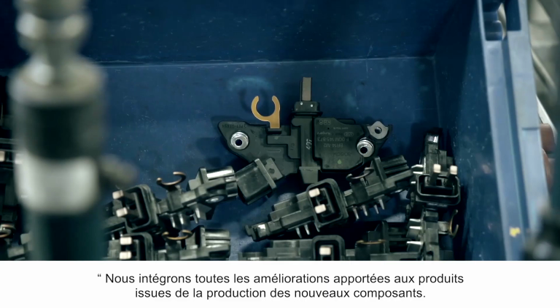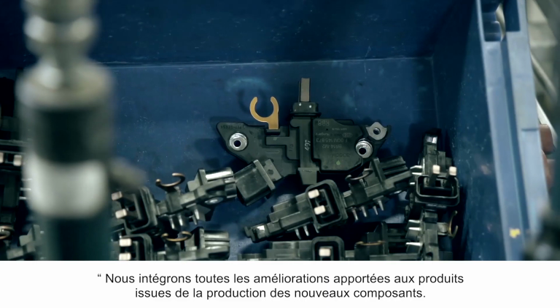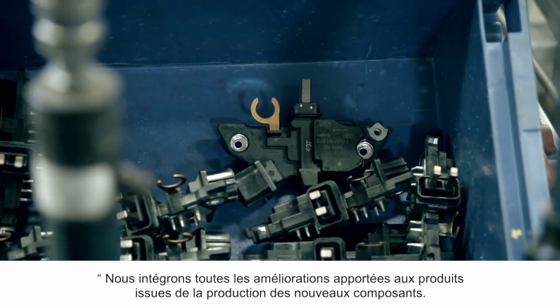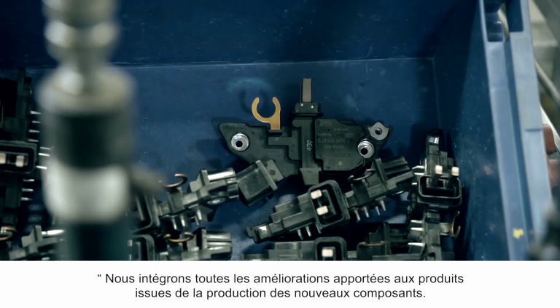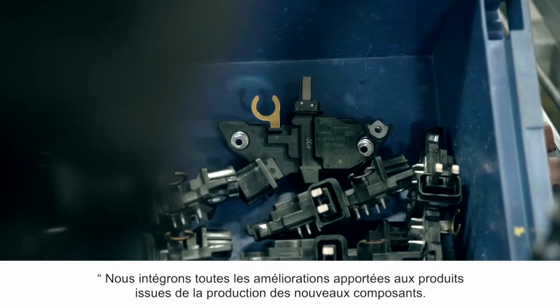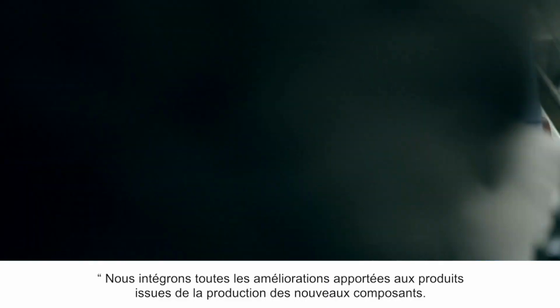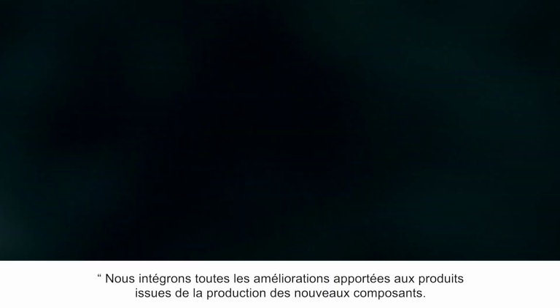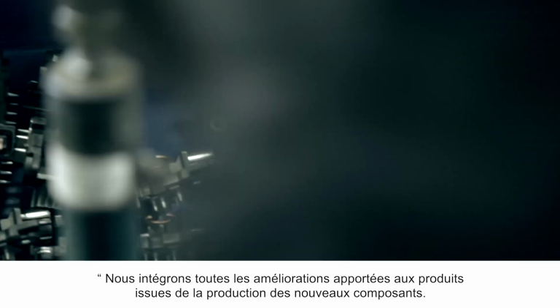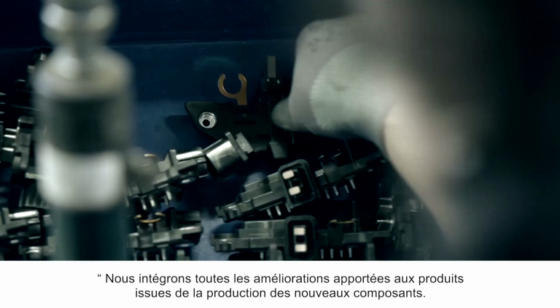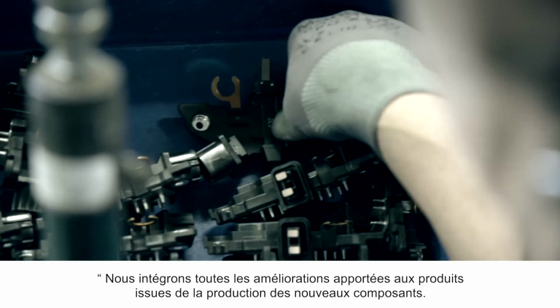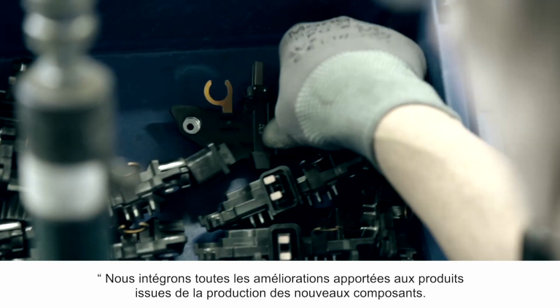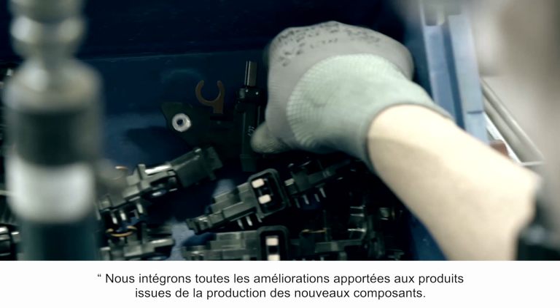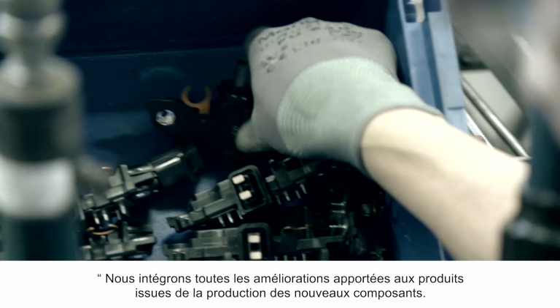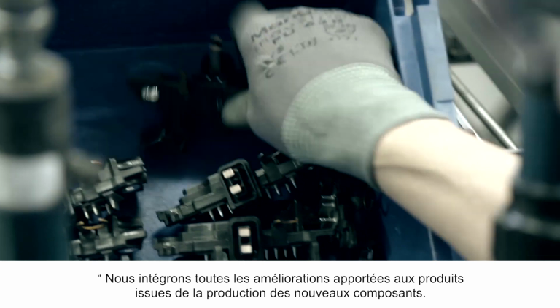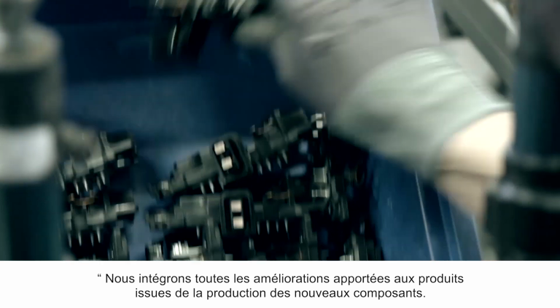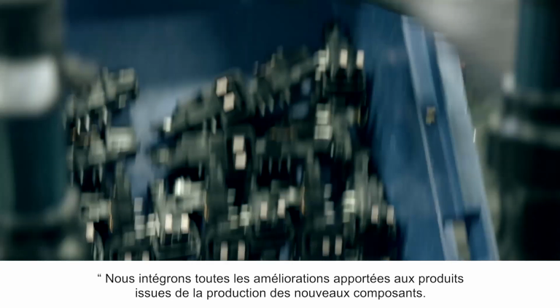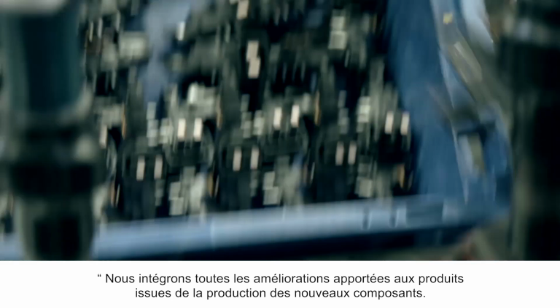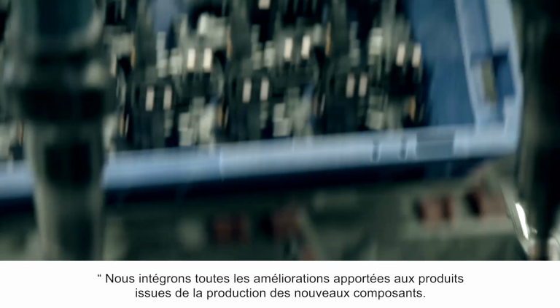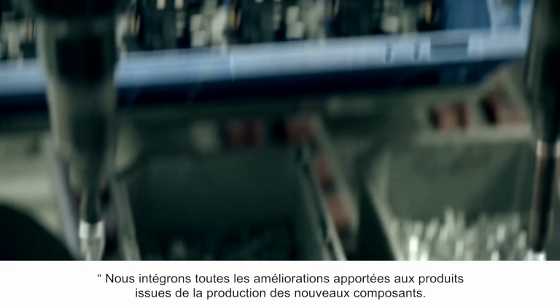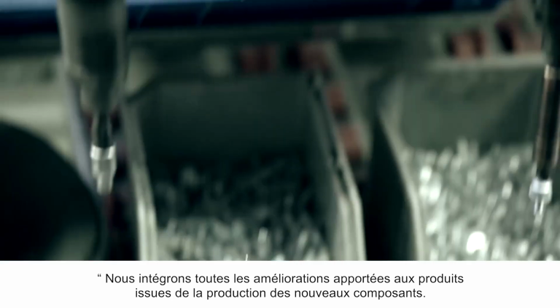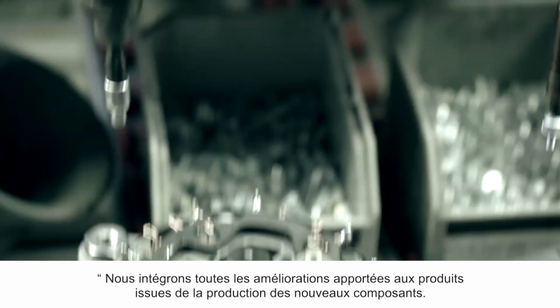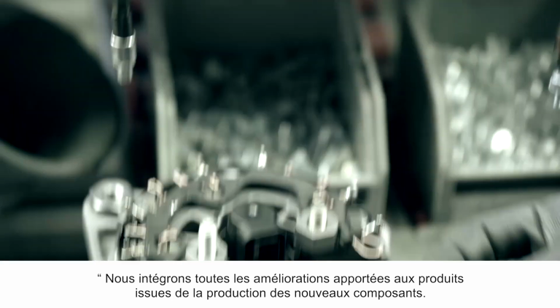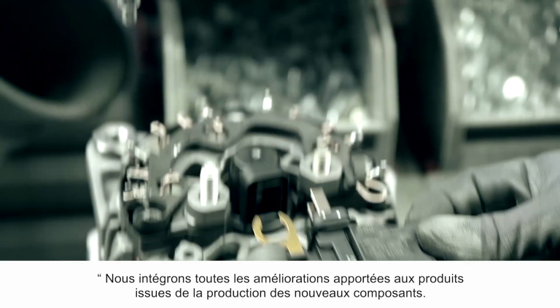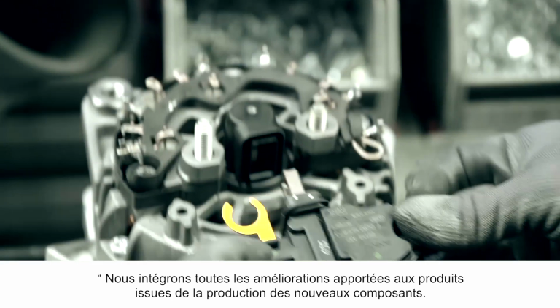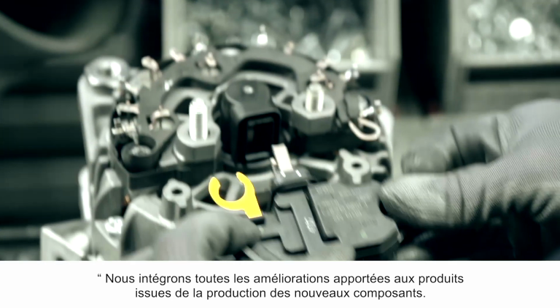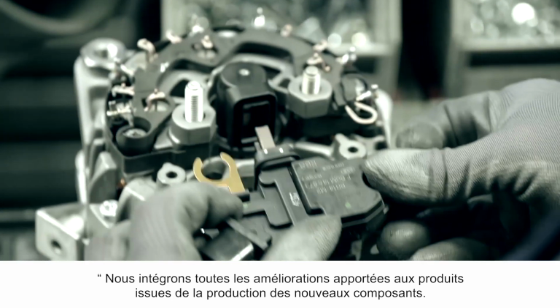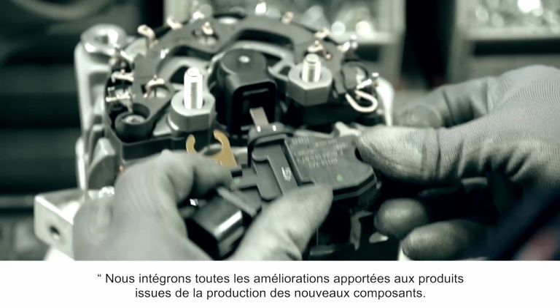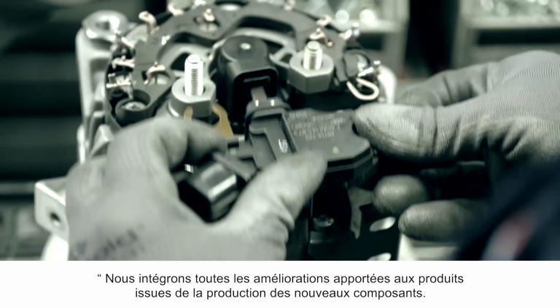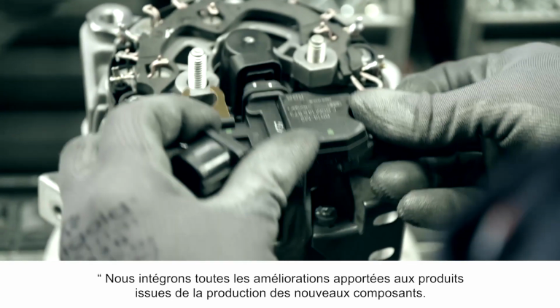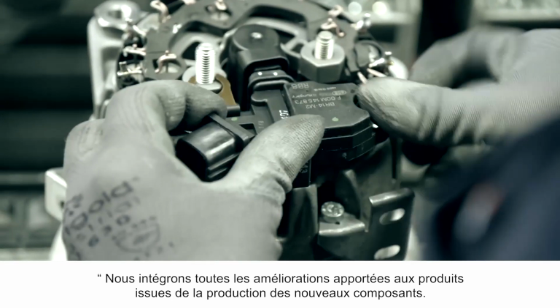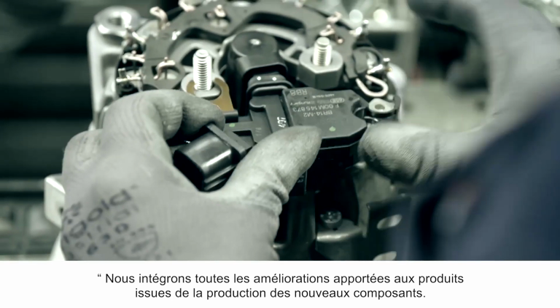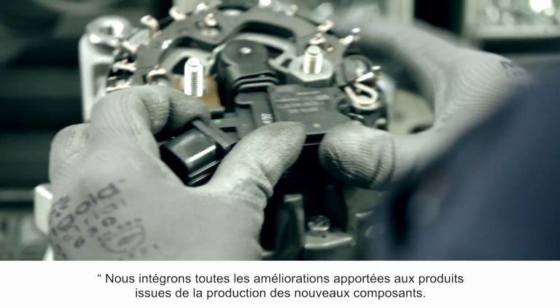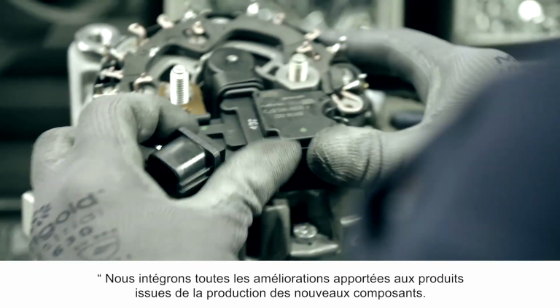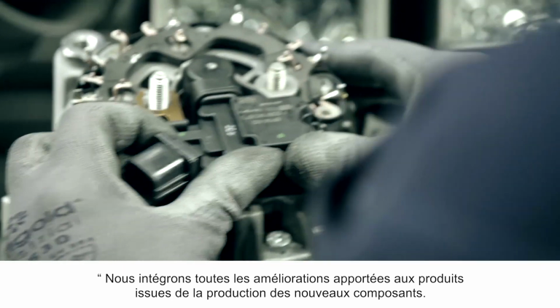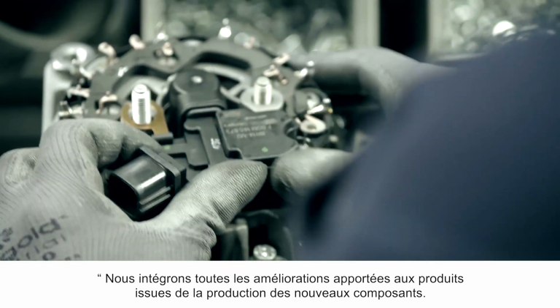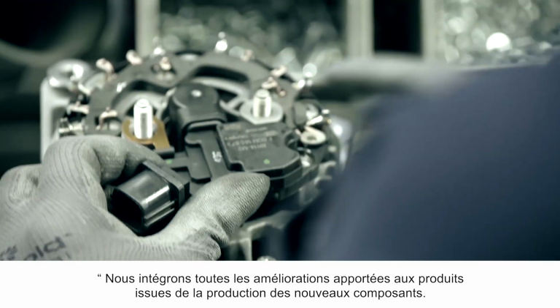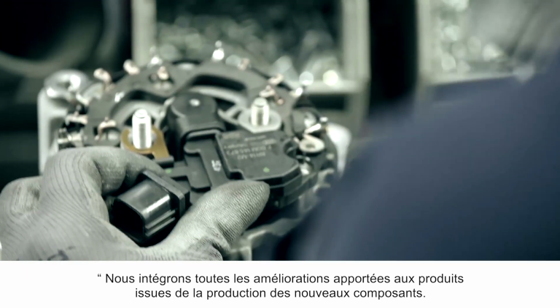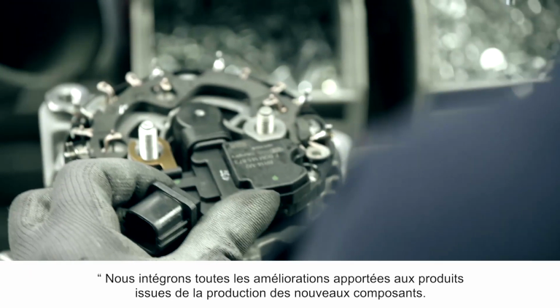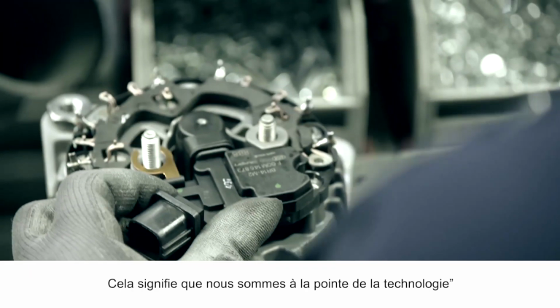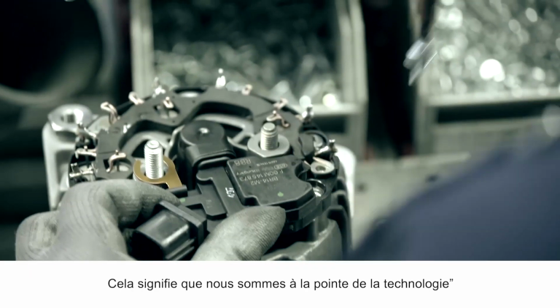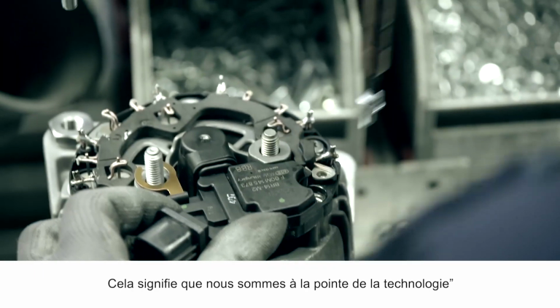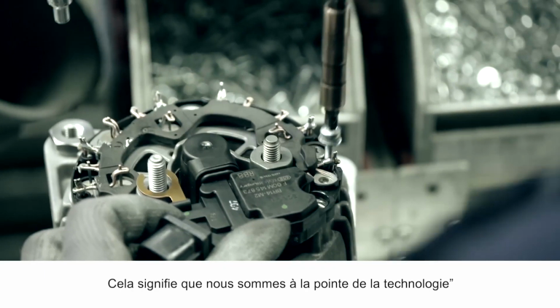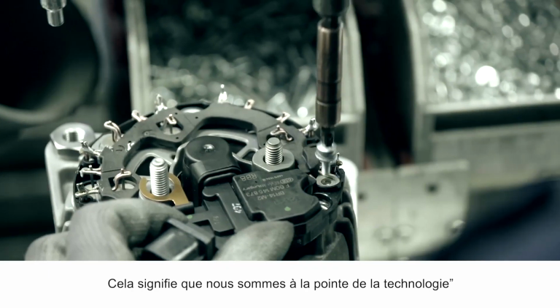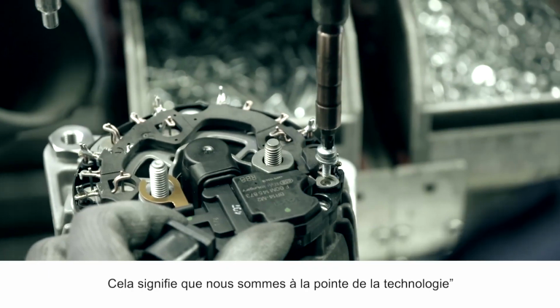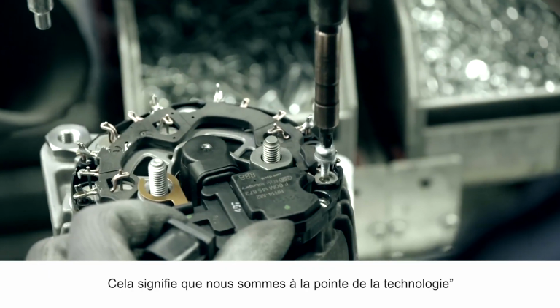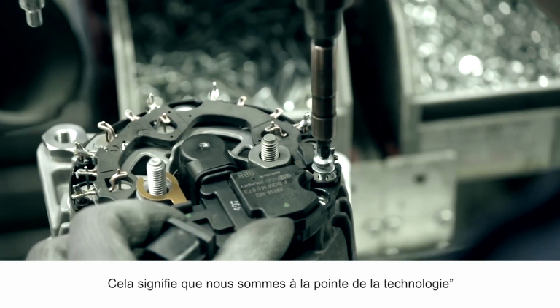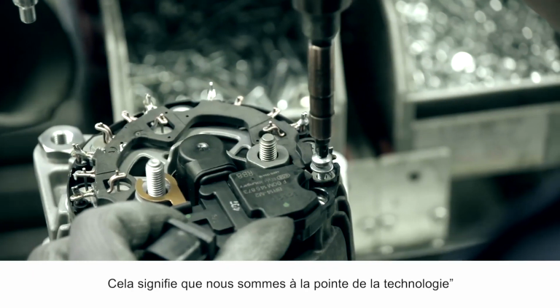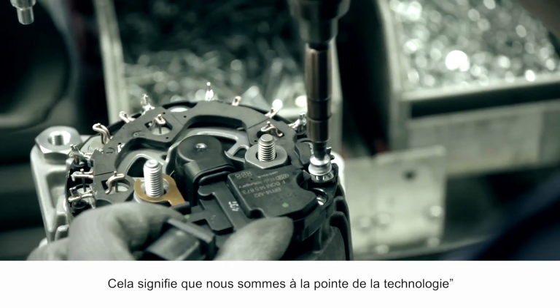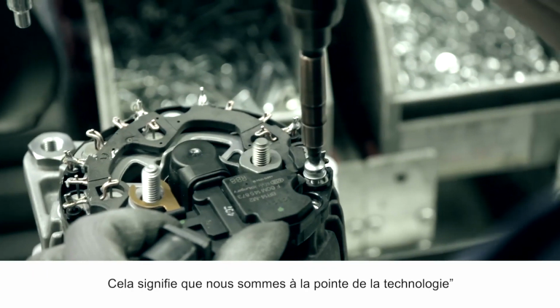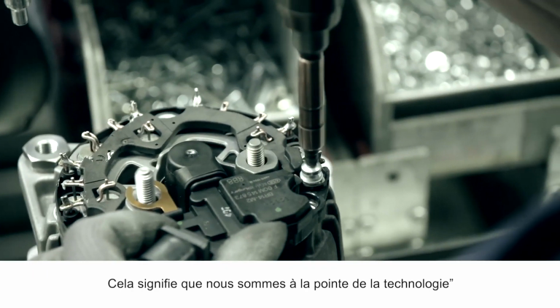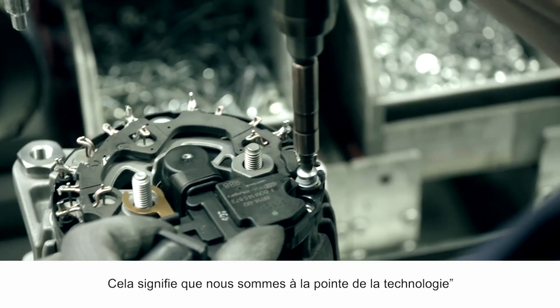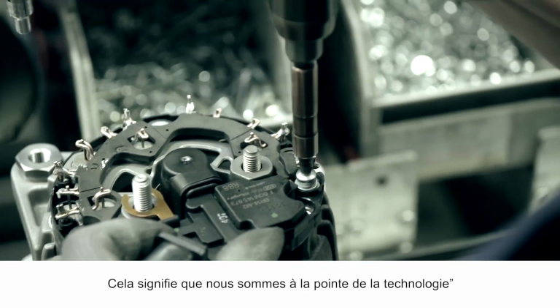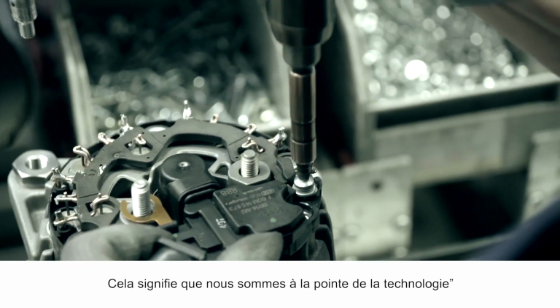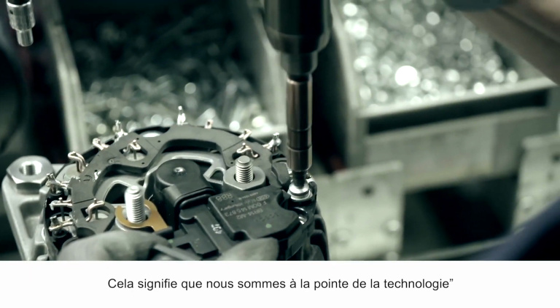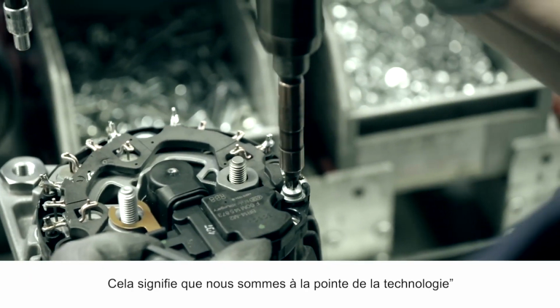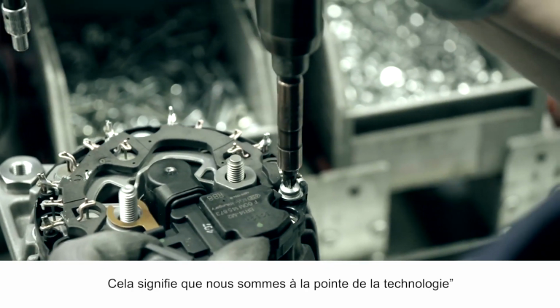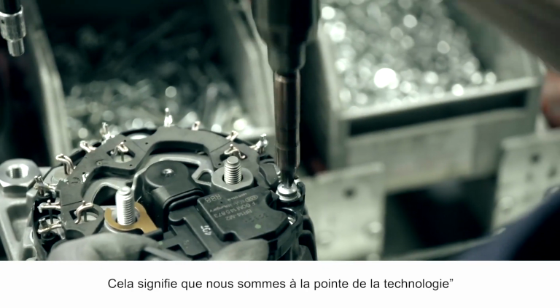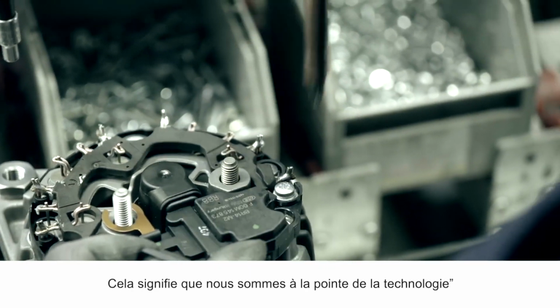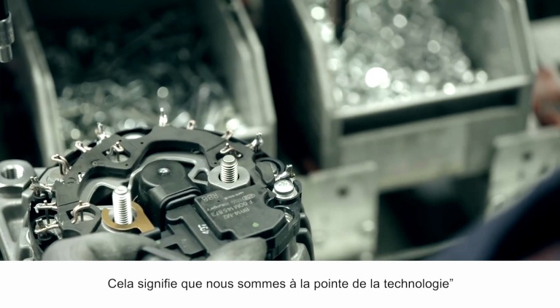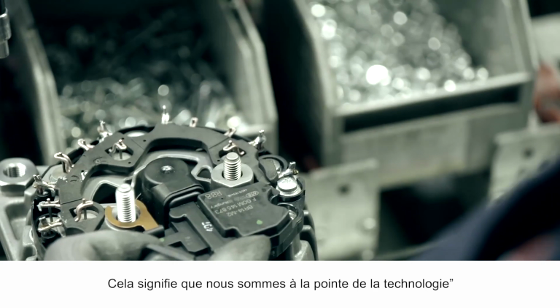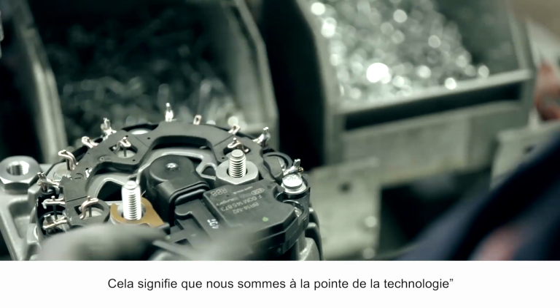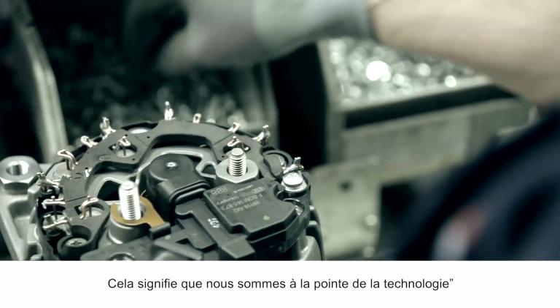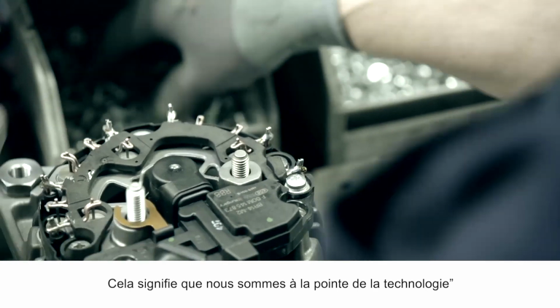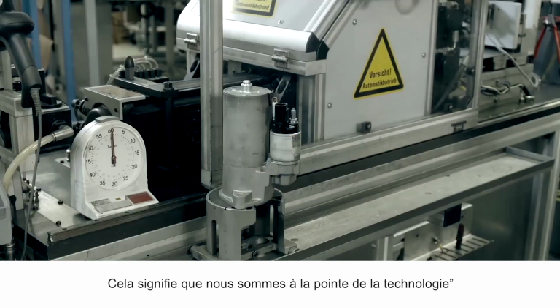We incorporate all product improvements from the production of new components. This means that we are on the cutting edge of technology.